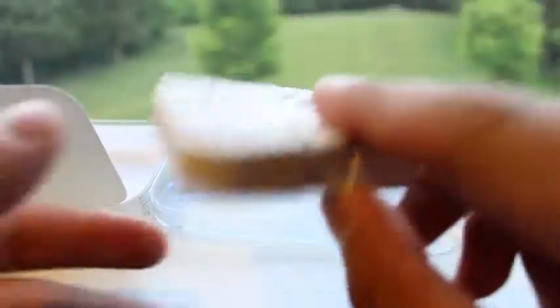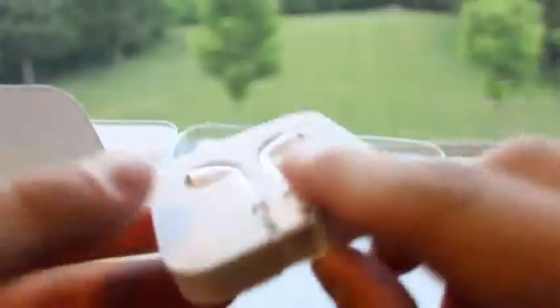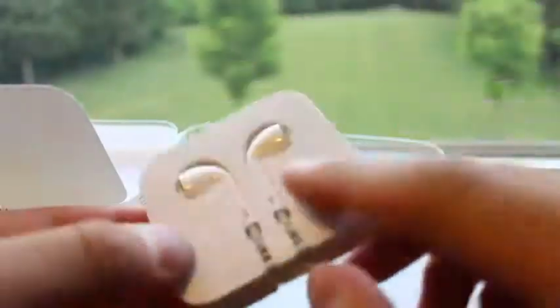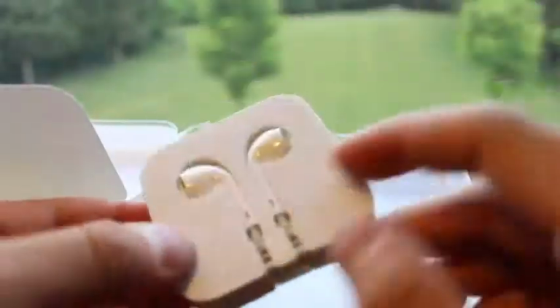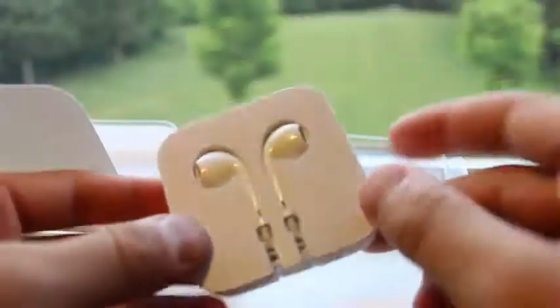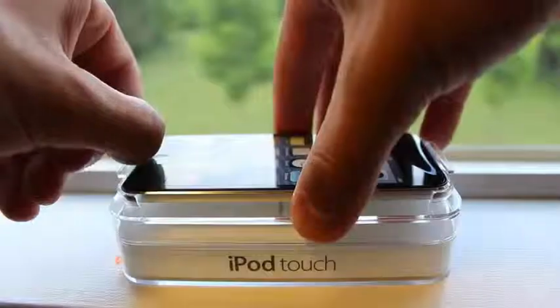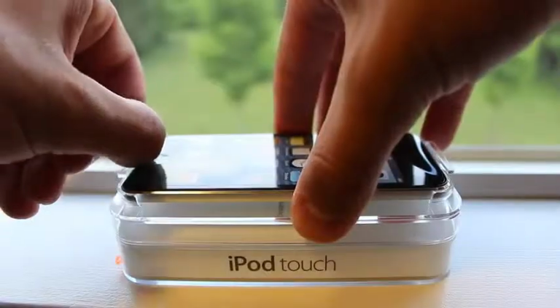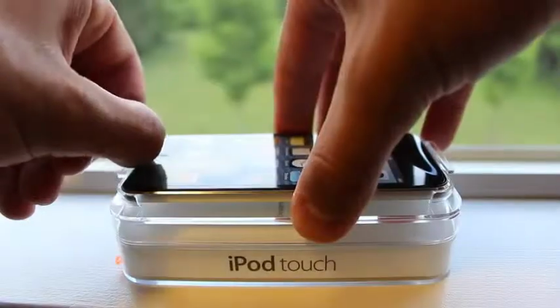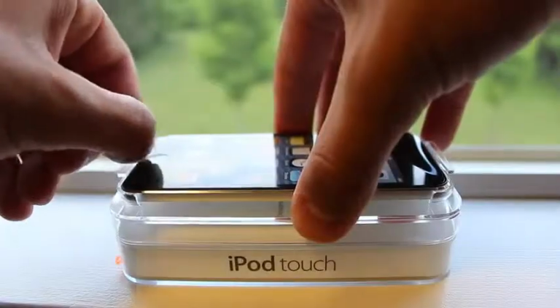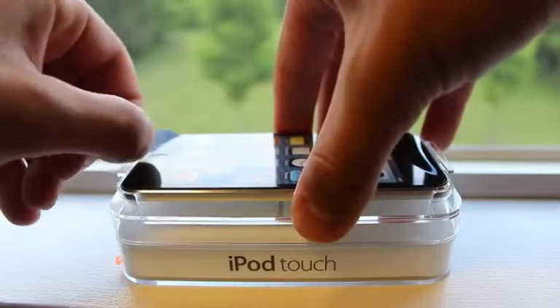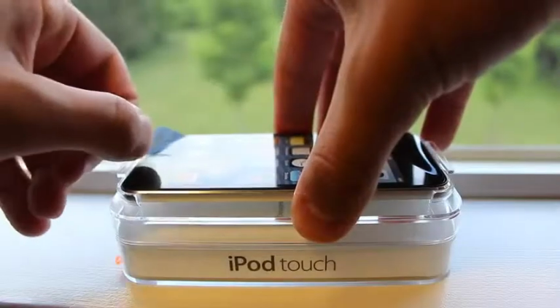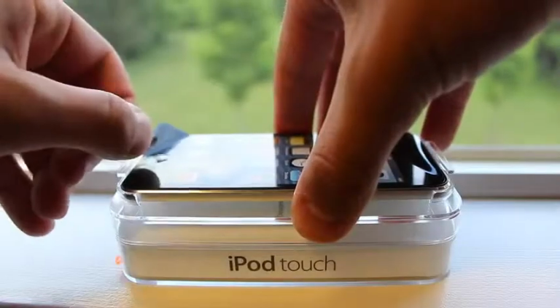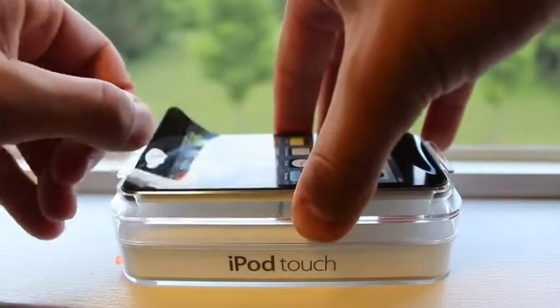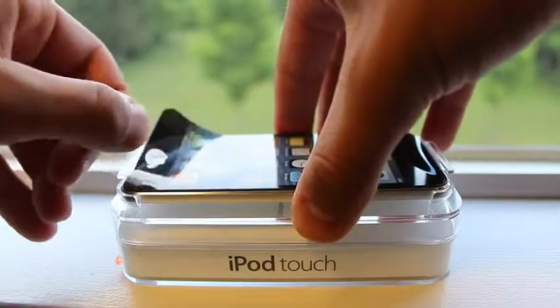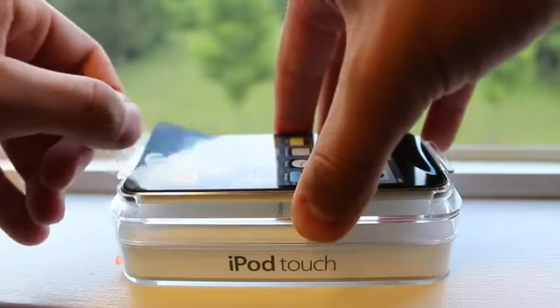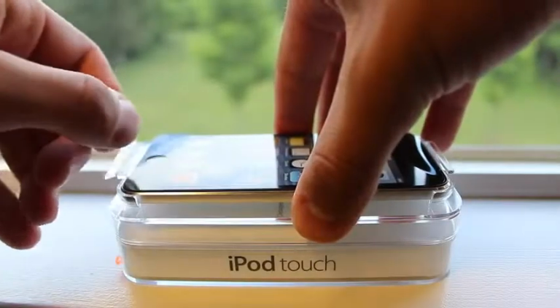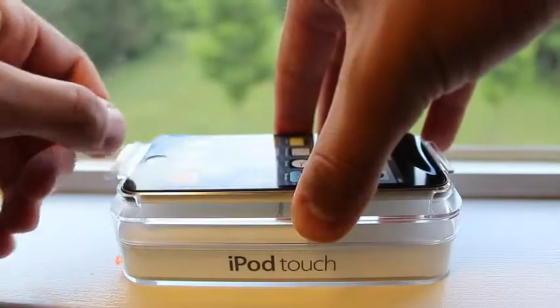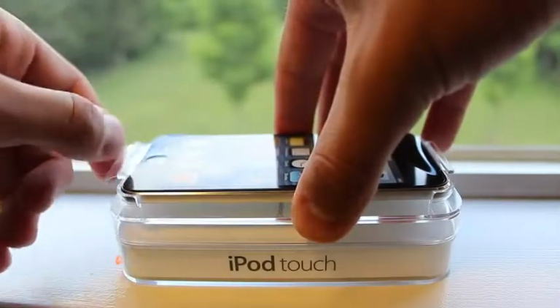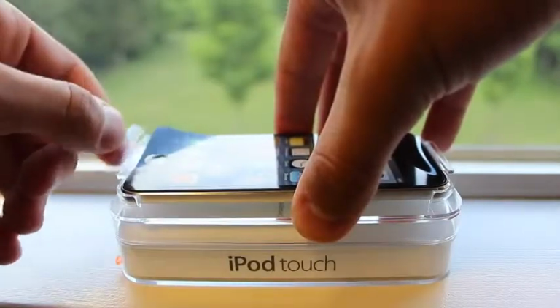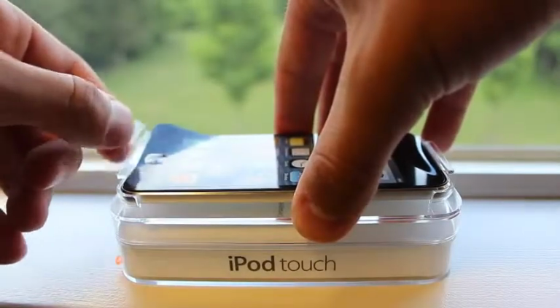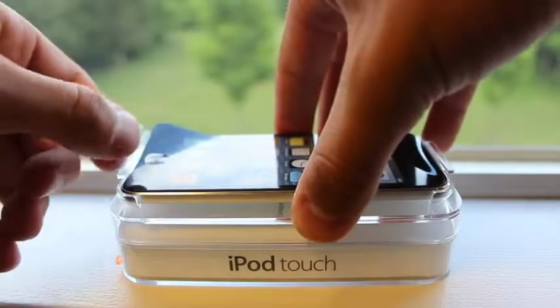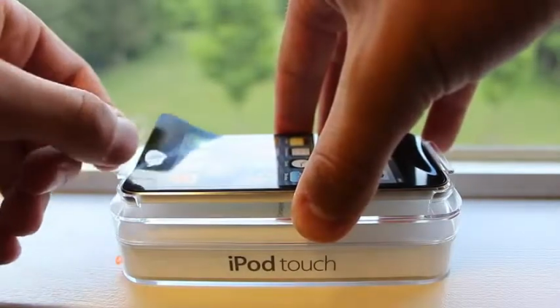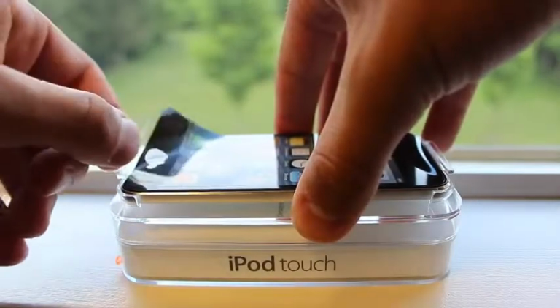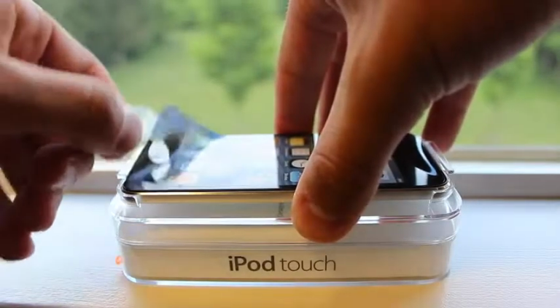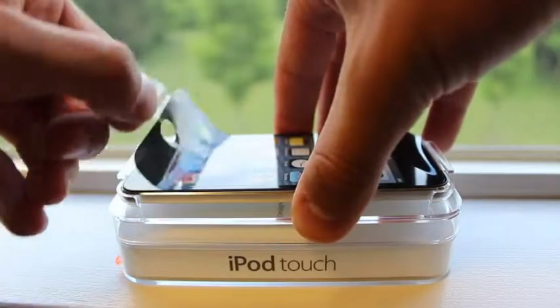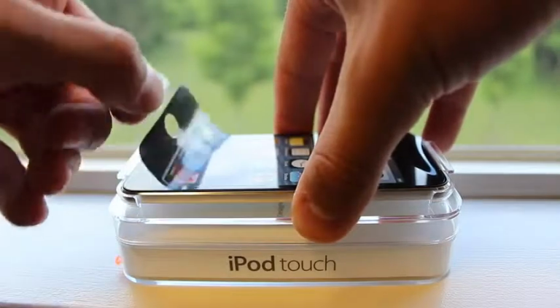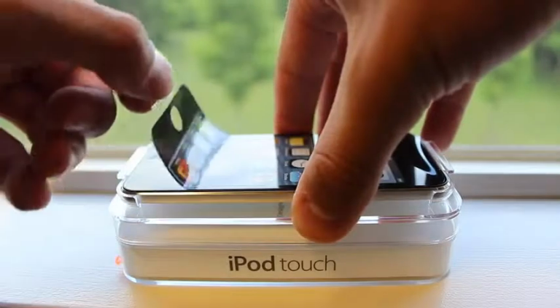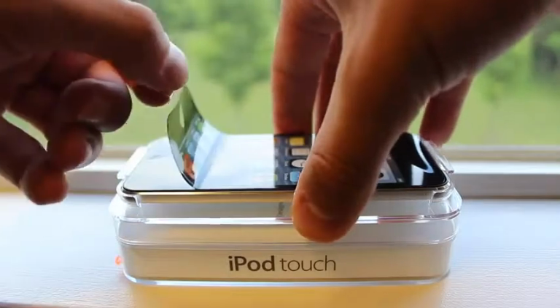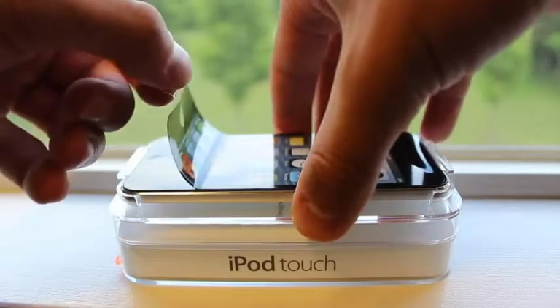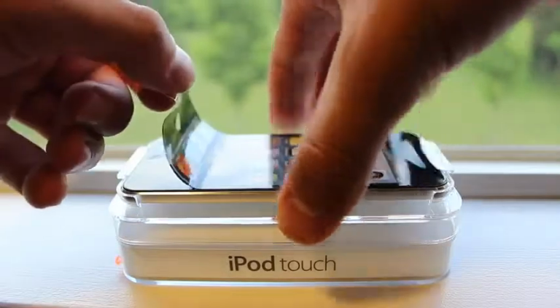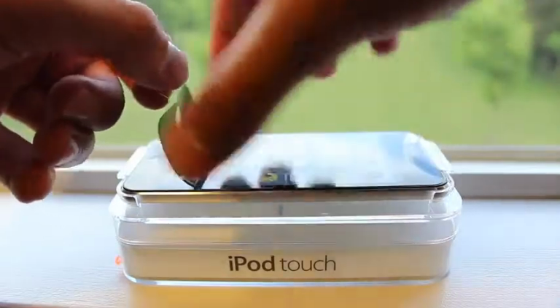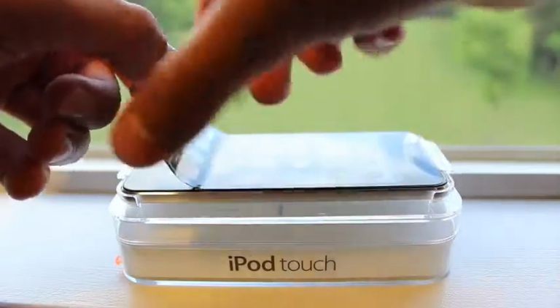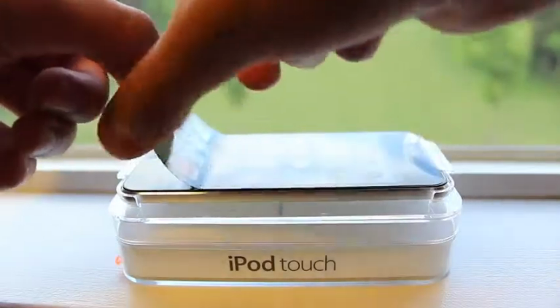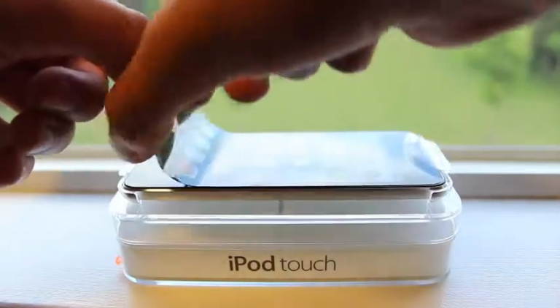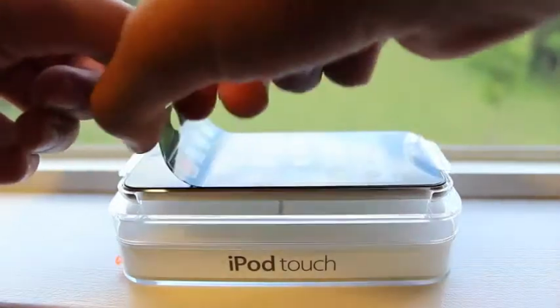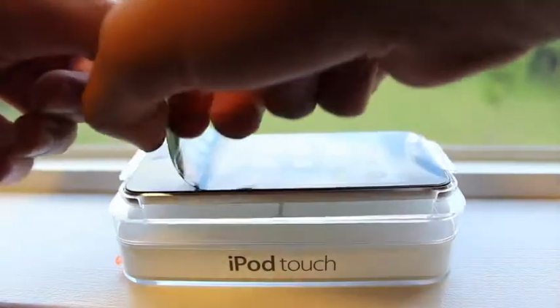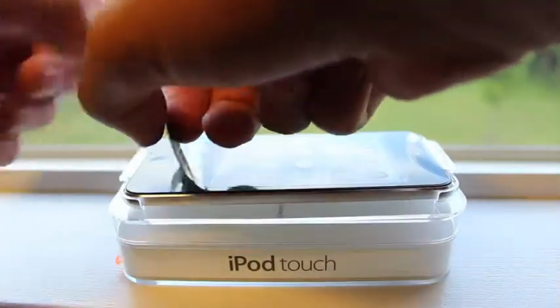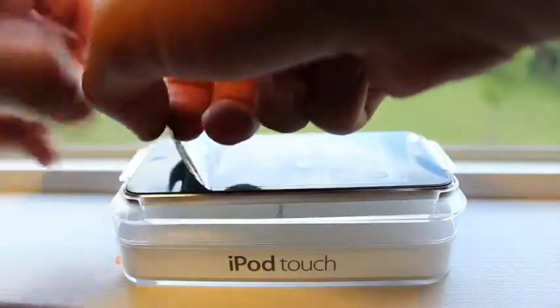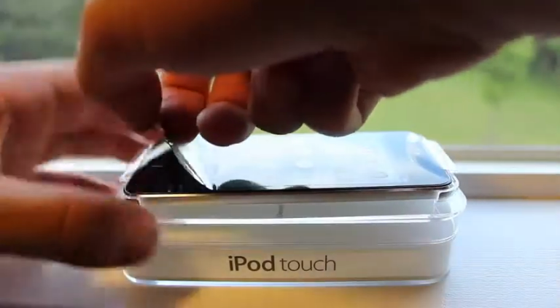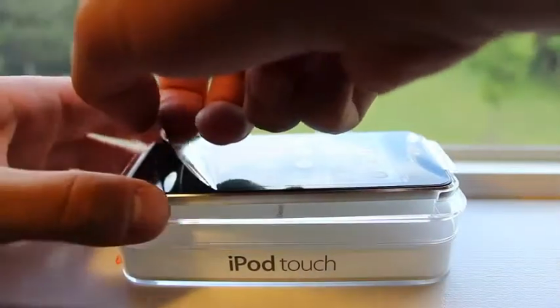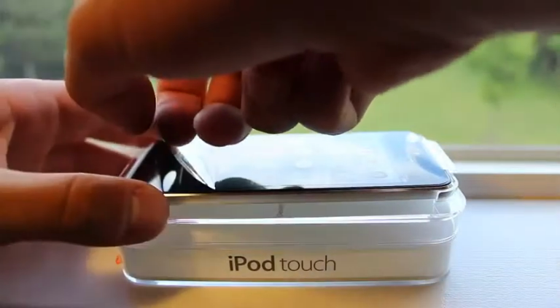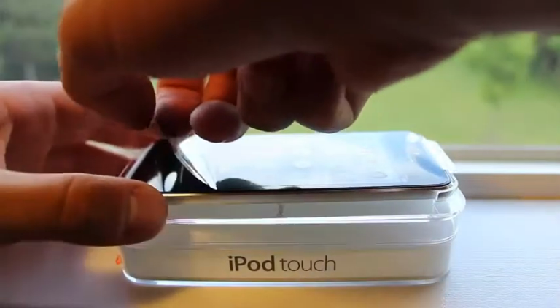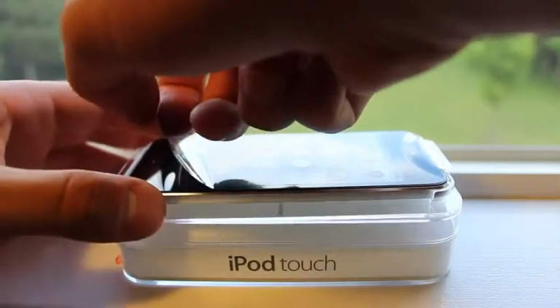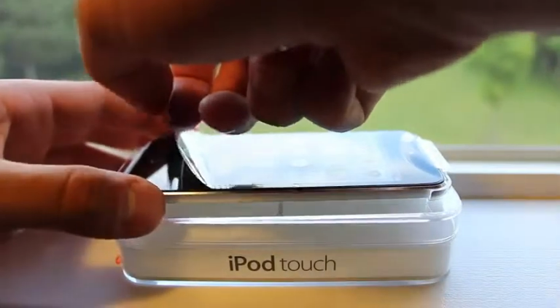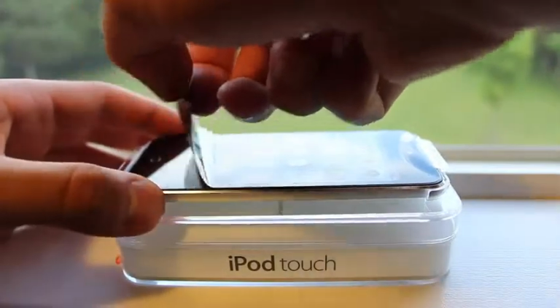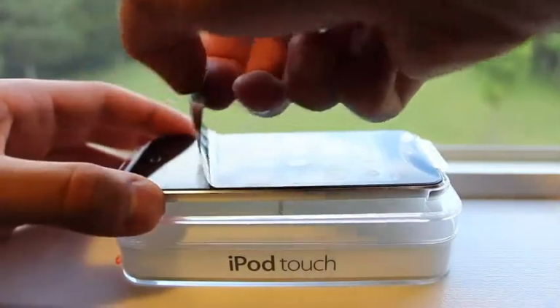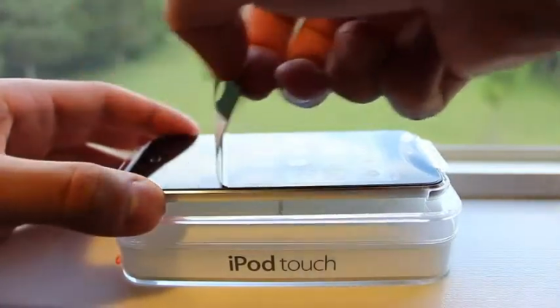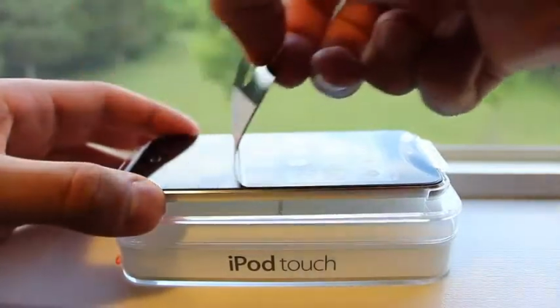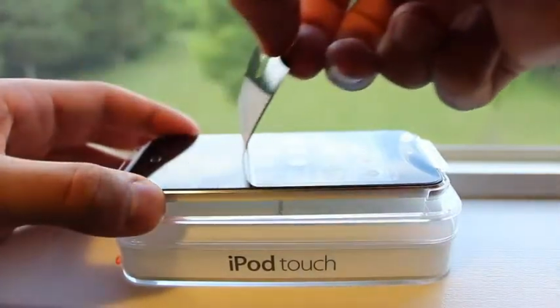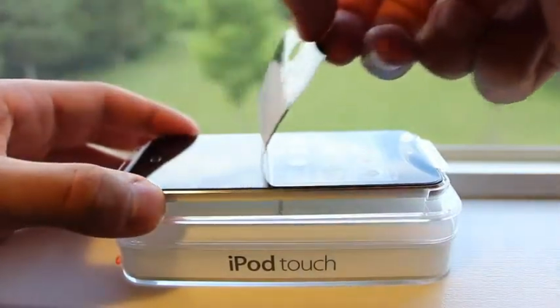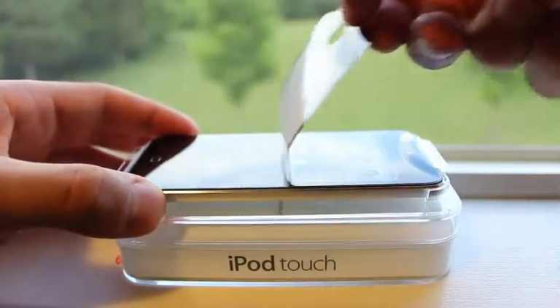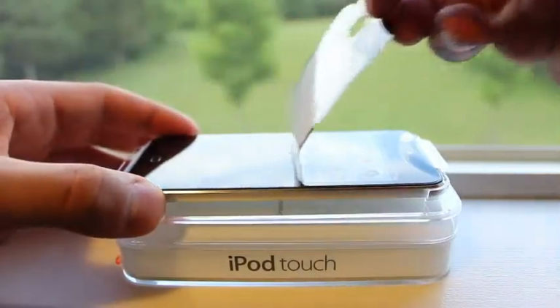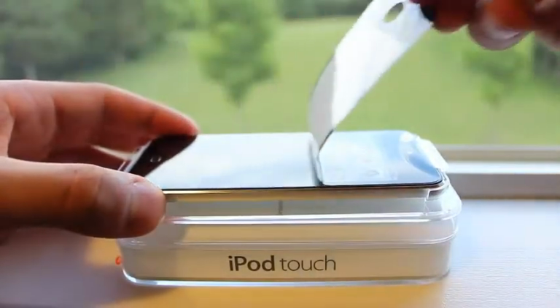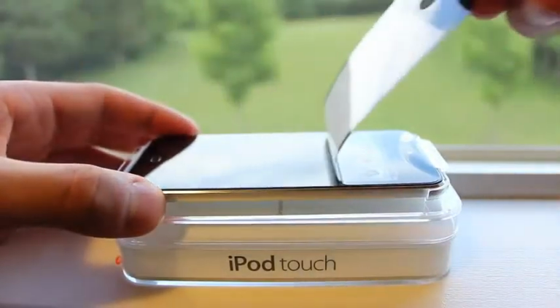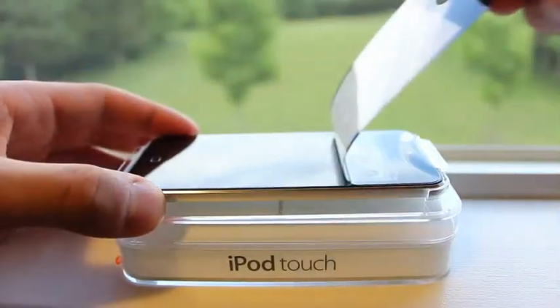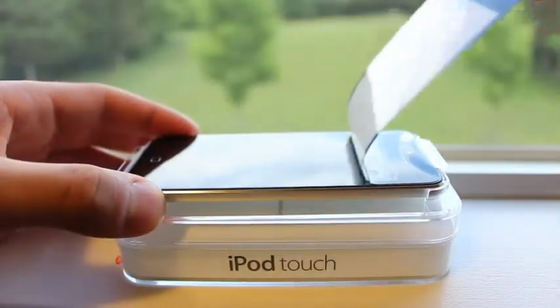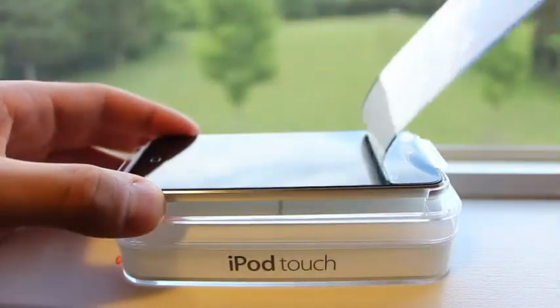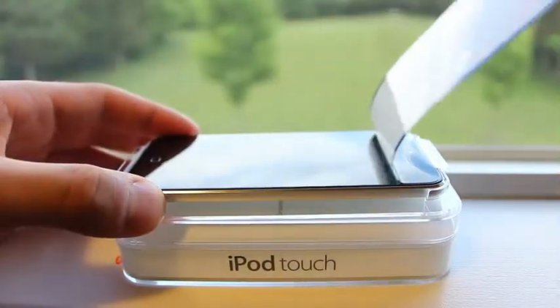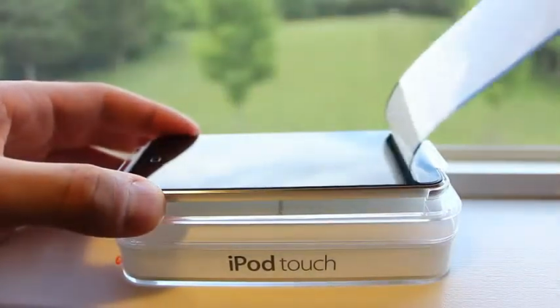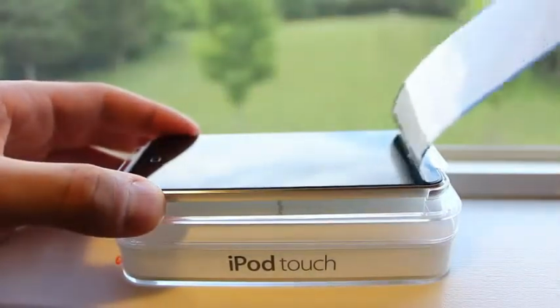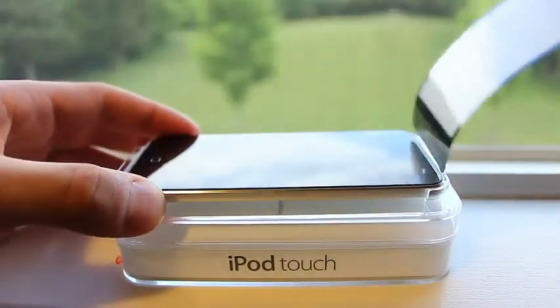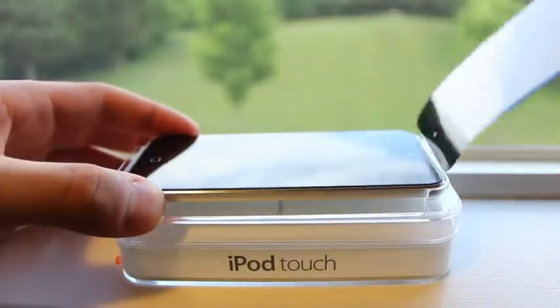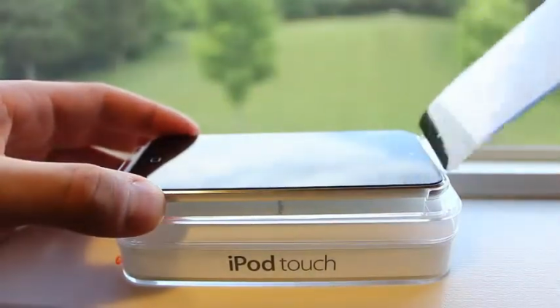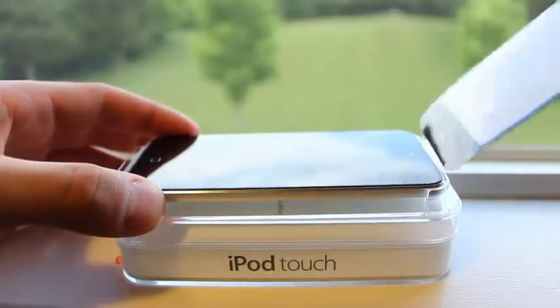You also have to remove this front protecting screen for your iPod Touch, and then you can have a look at your brand new iPod Touch 5th generation.